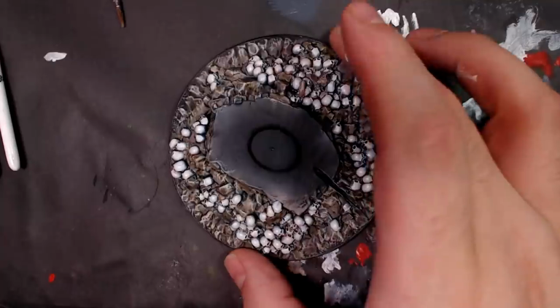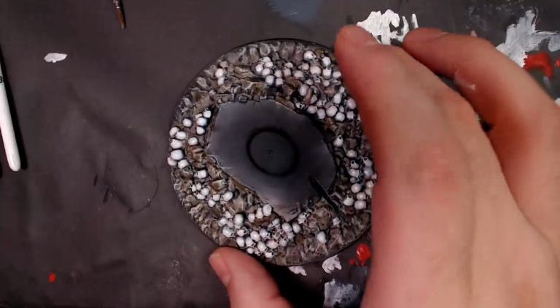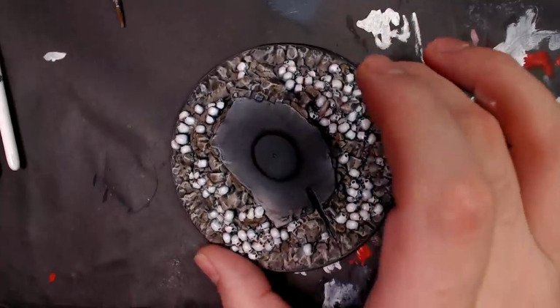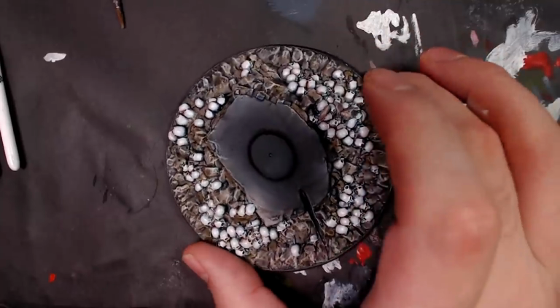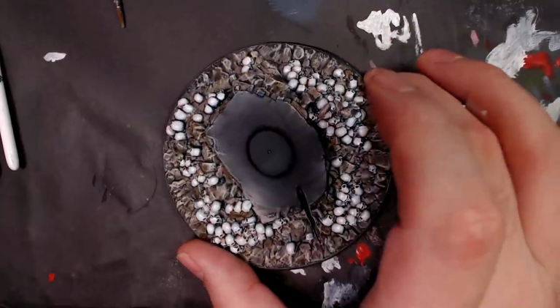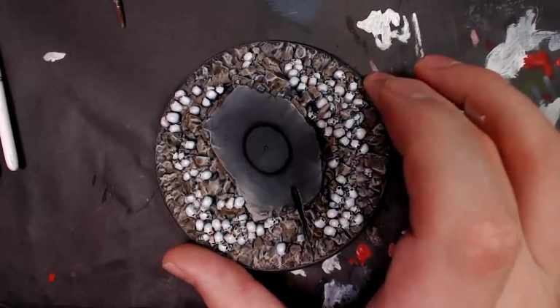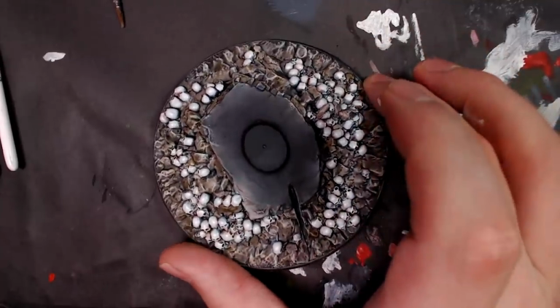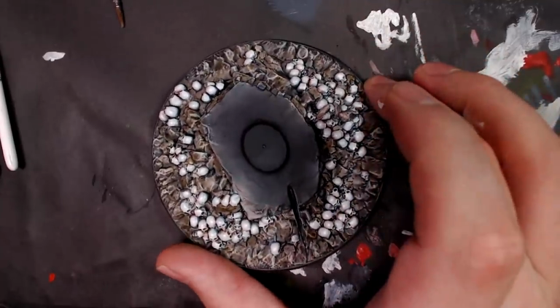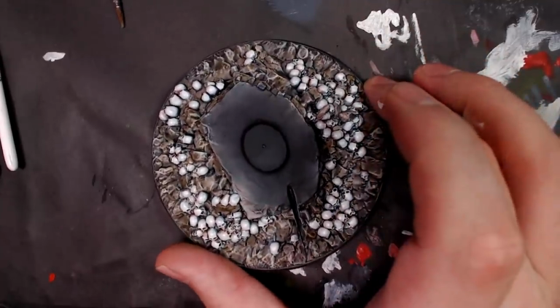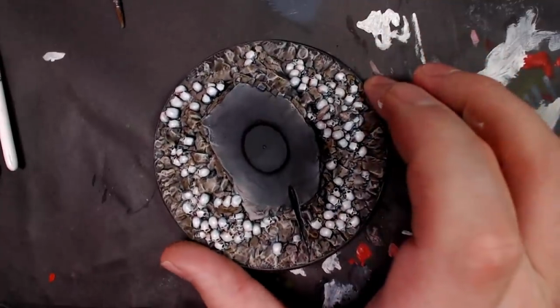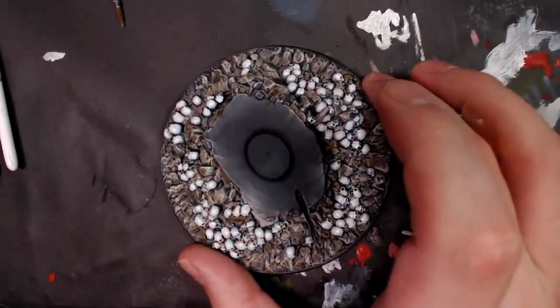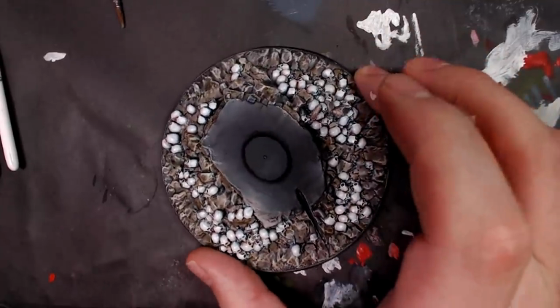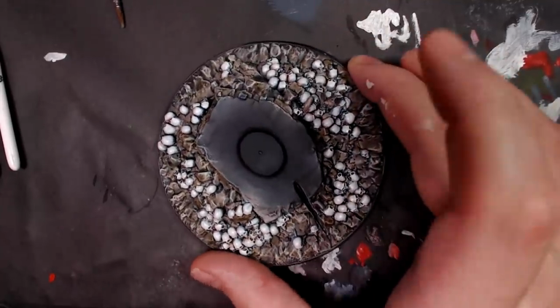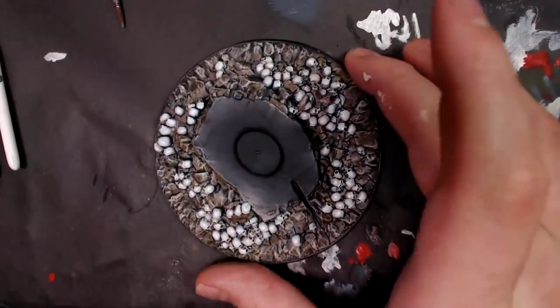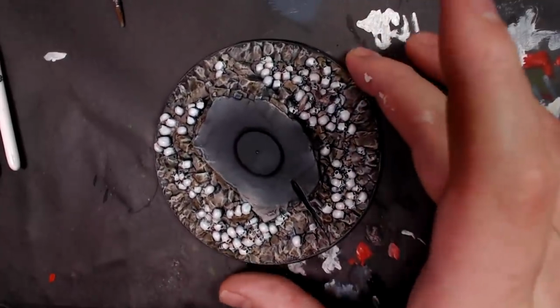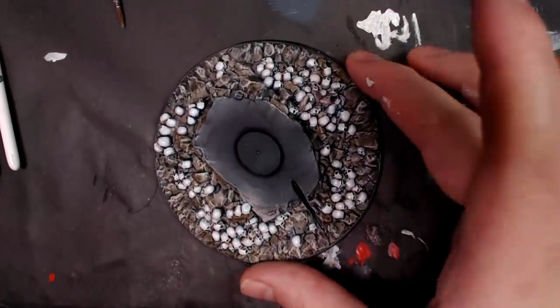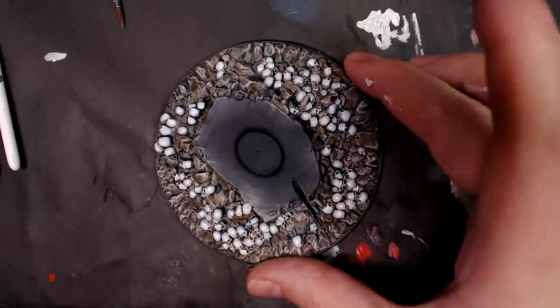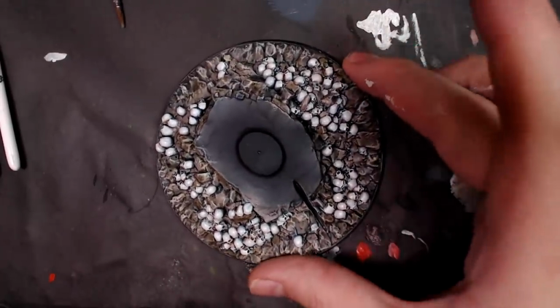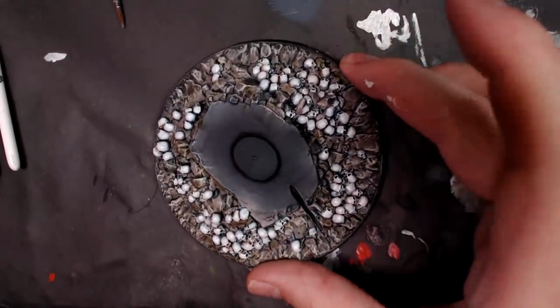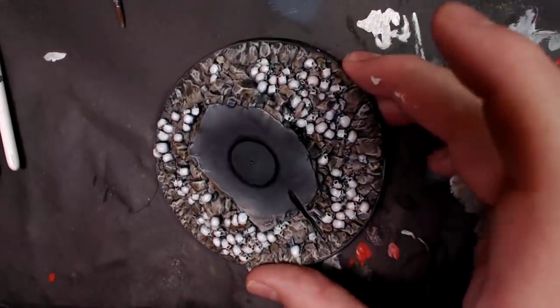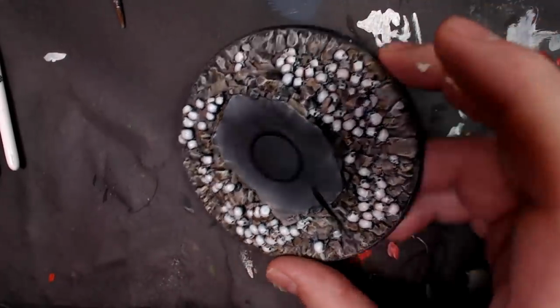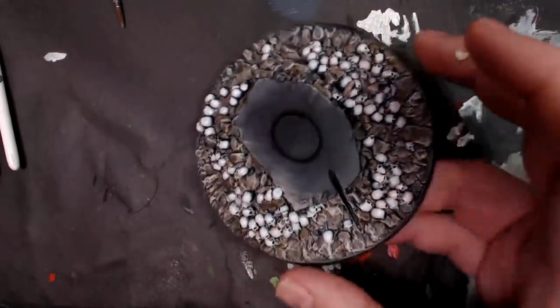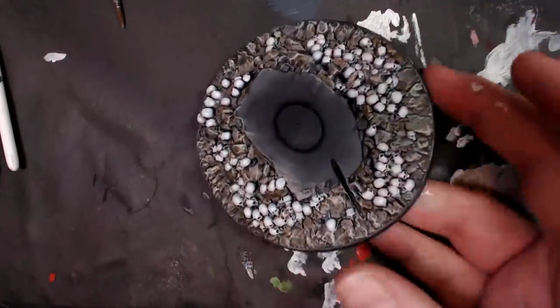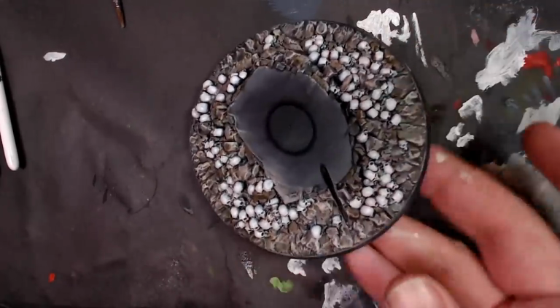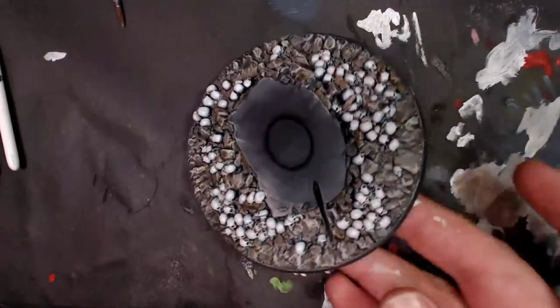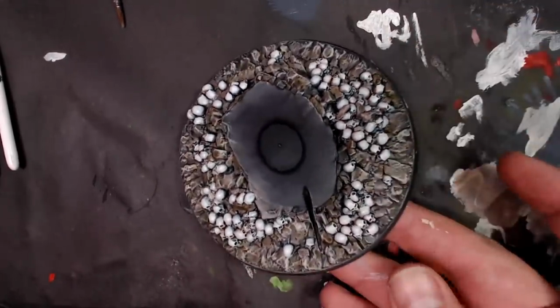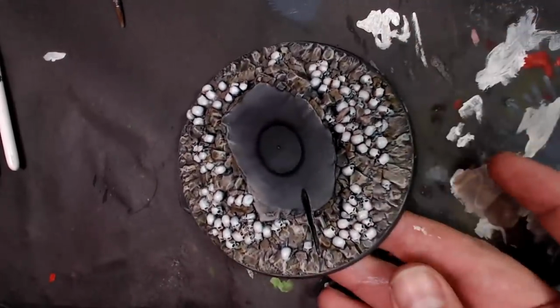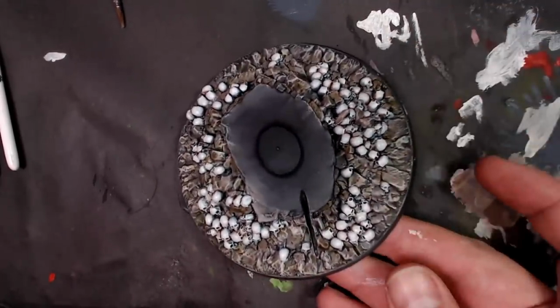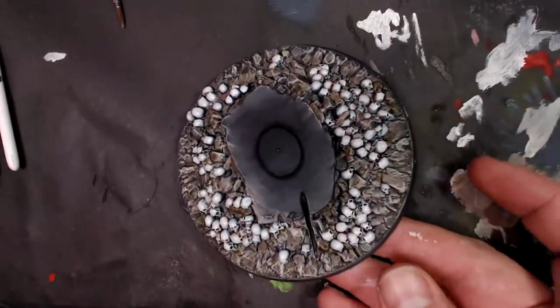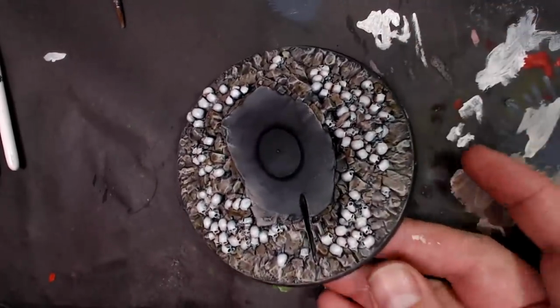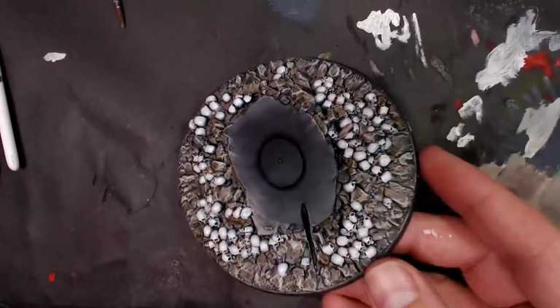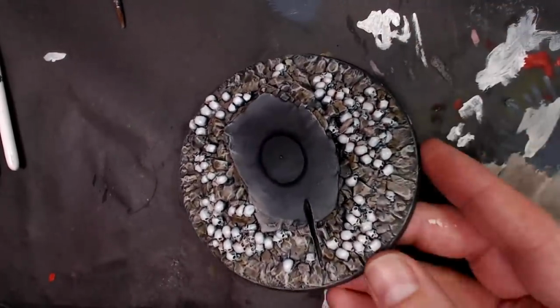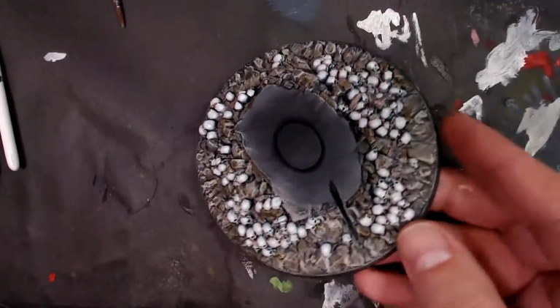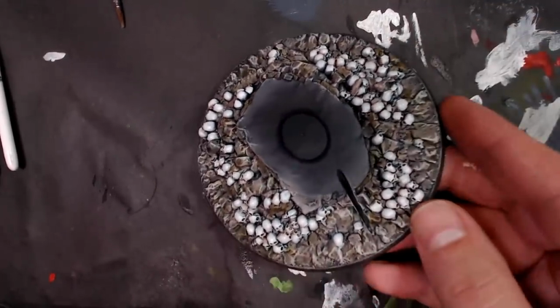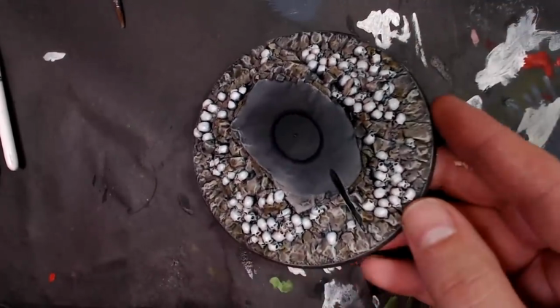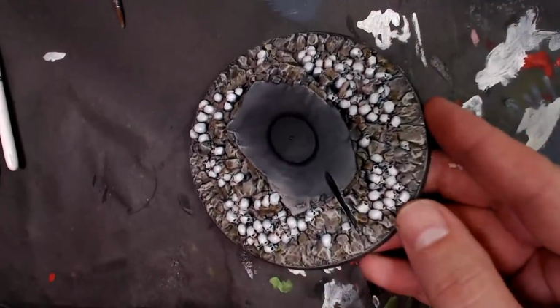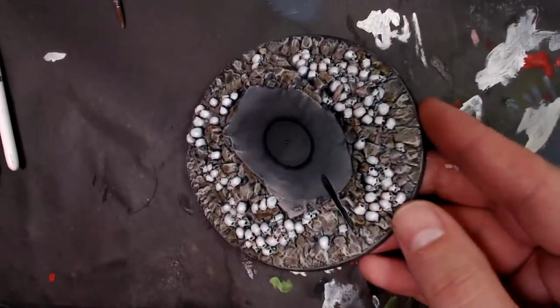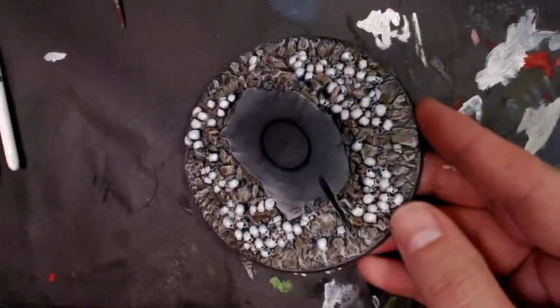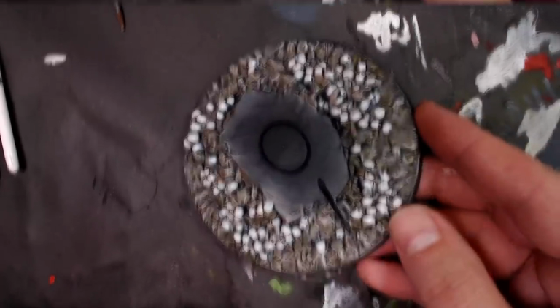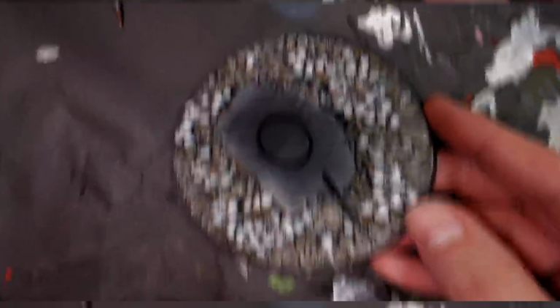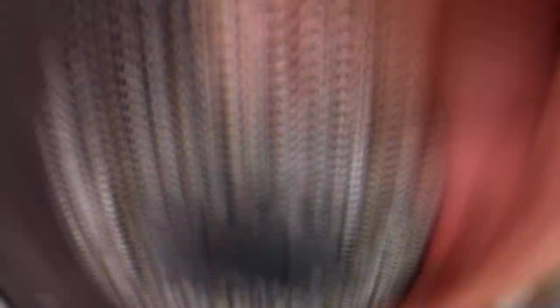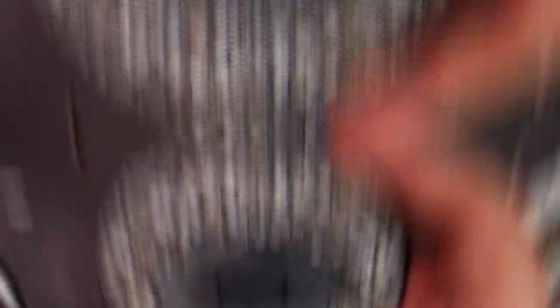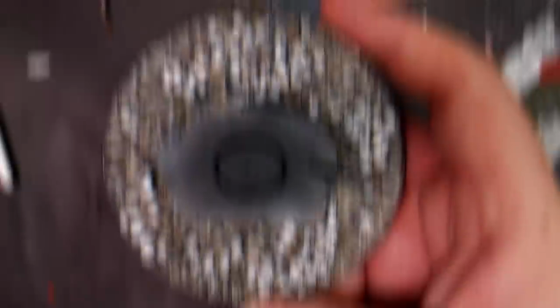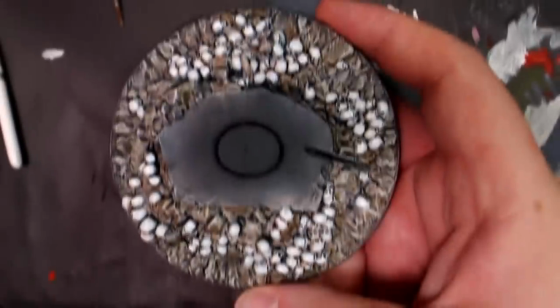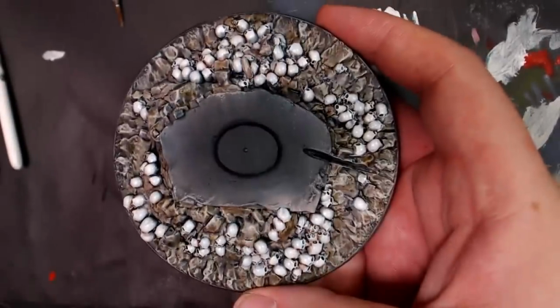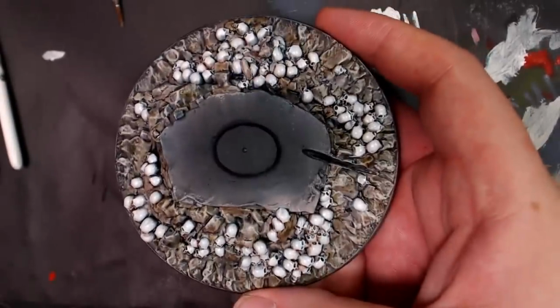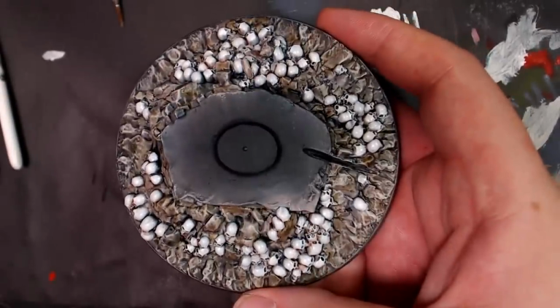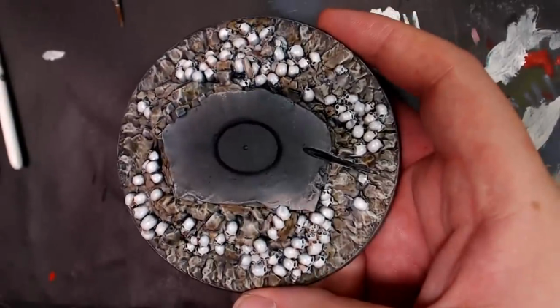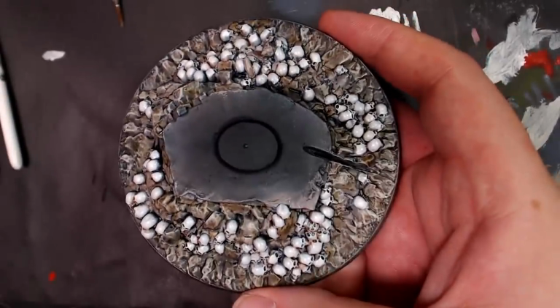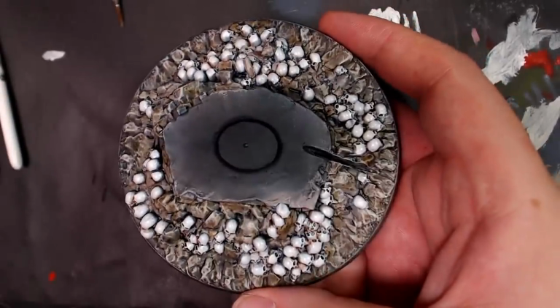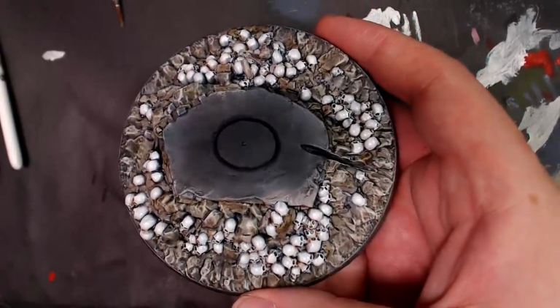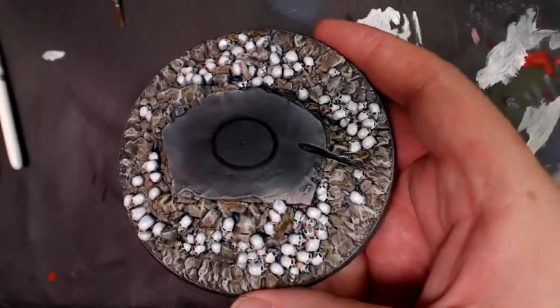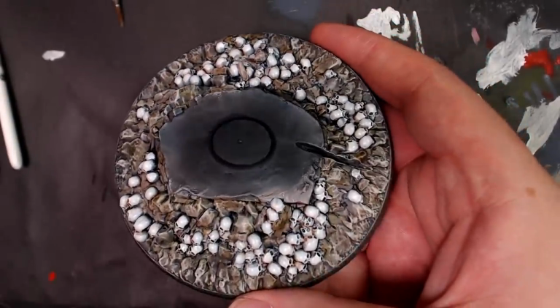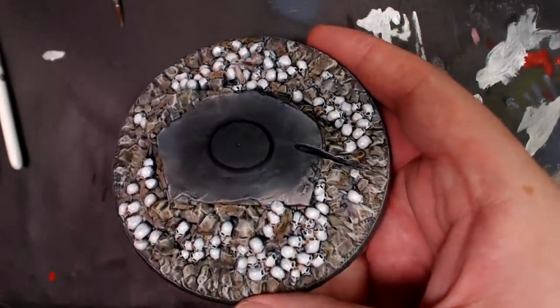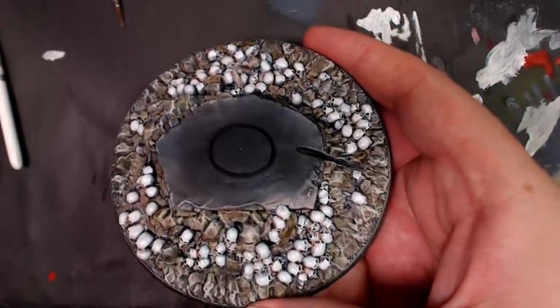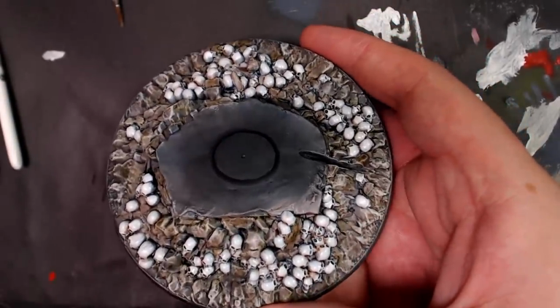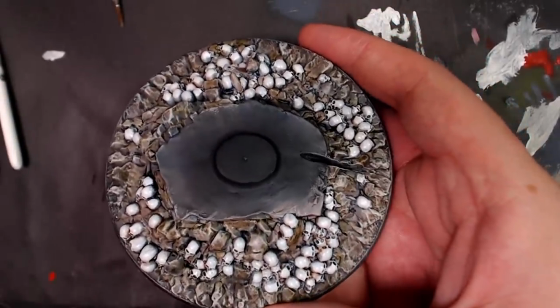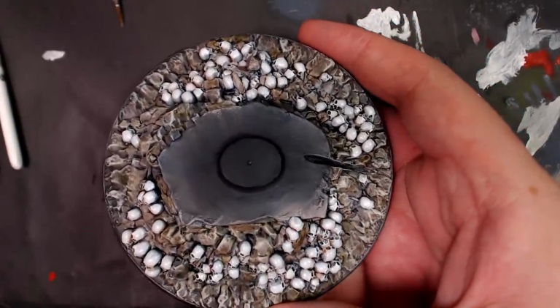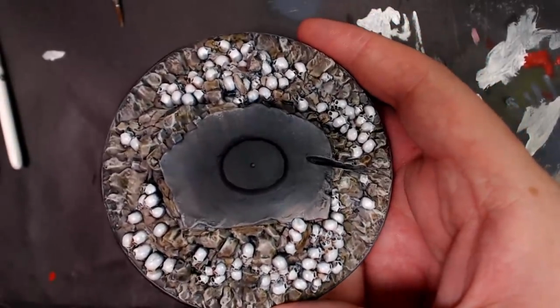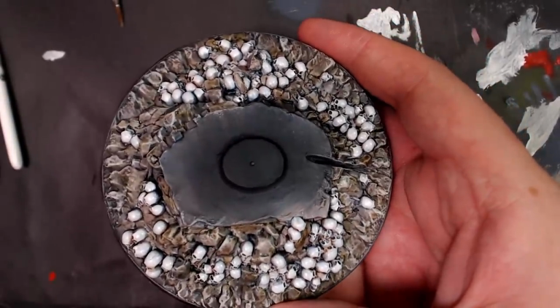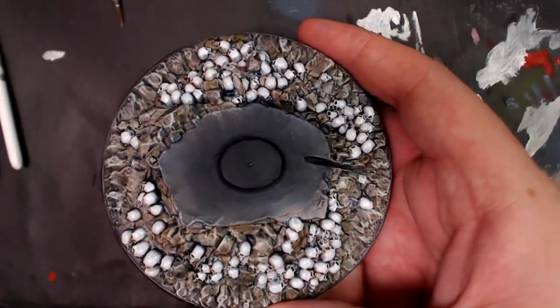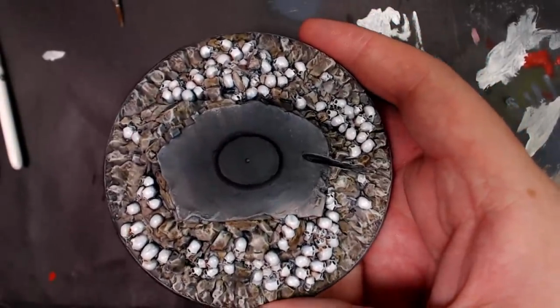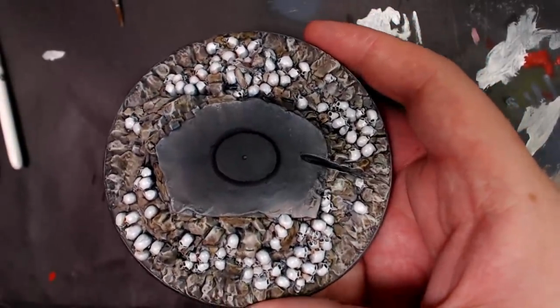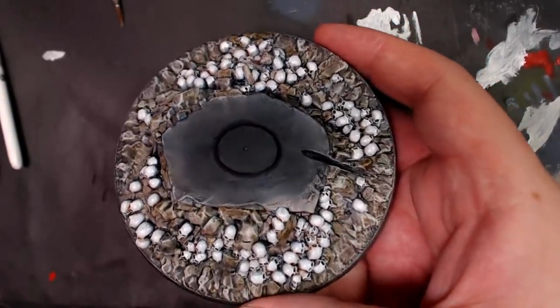Yo dawg, Kenny Boucher here, Next Level Painting, hitting you up on the literal best of all days, coming to you from the soup kitchen in Hollywood, California.